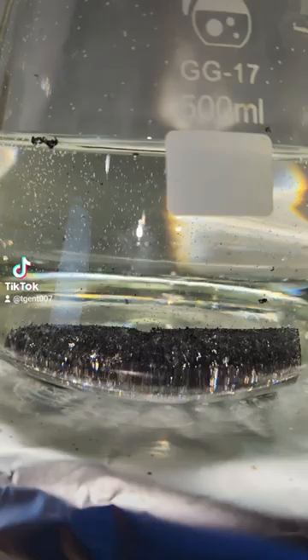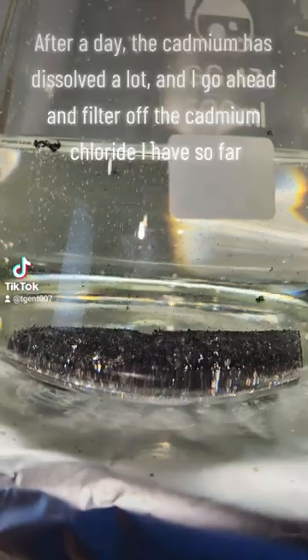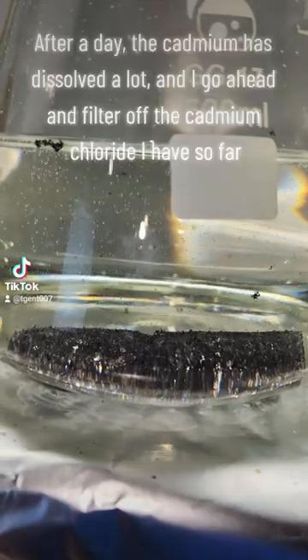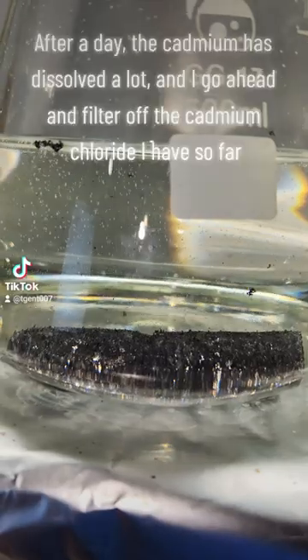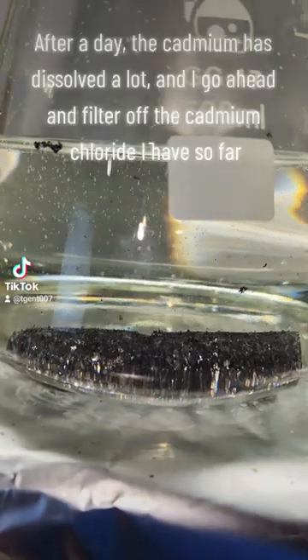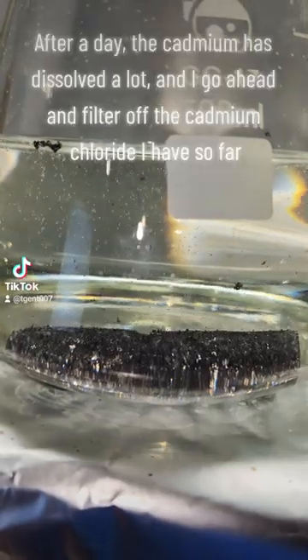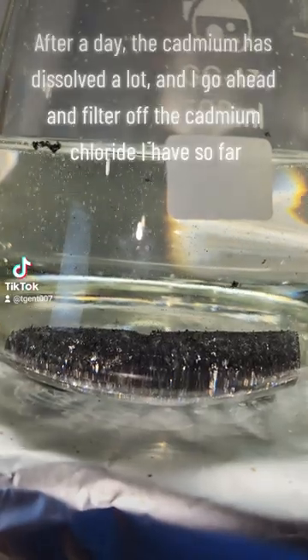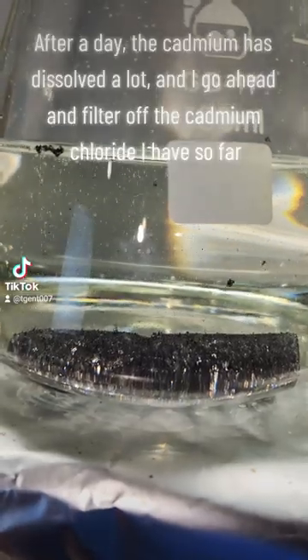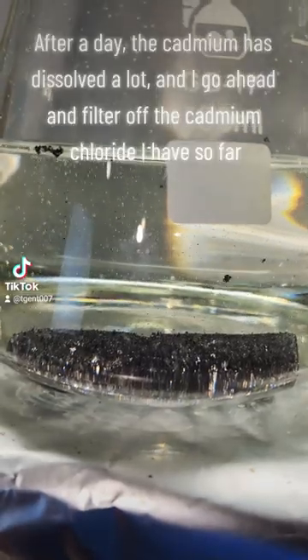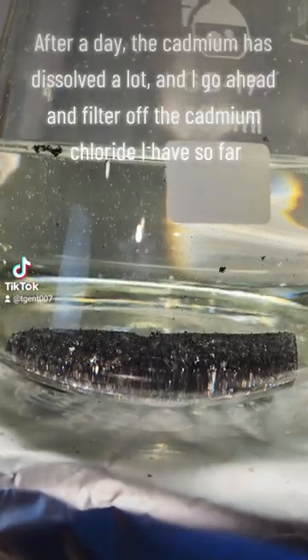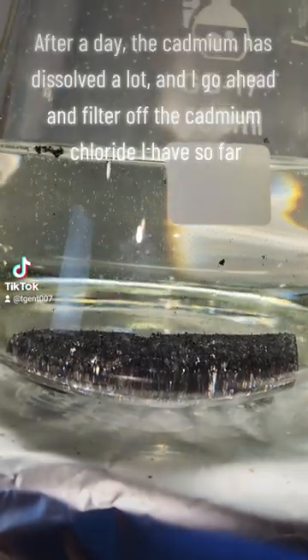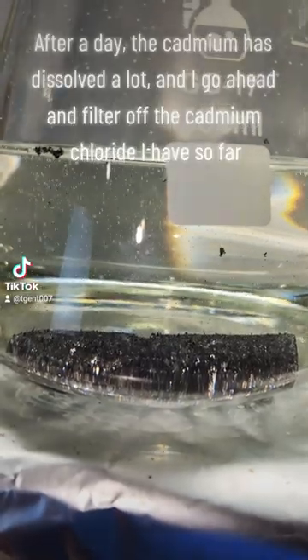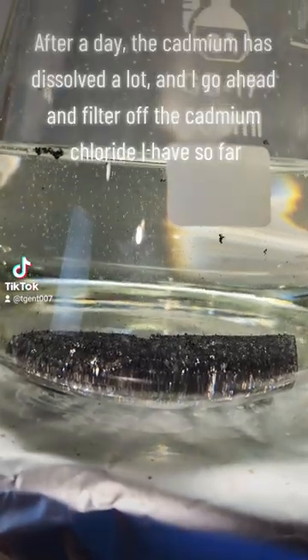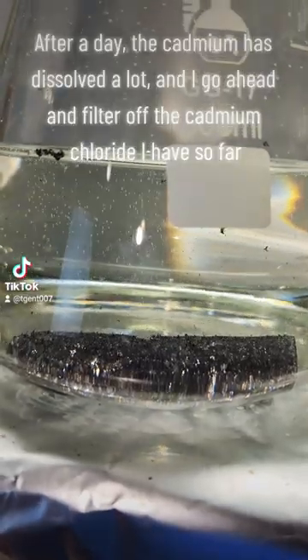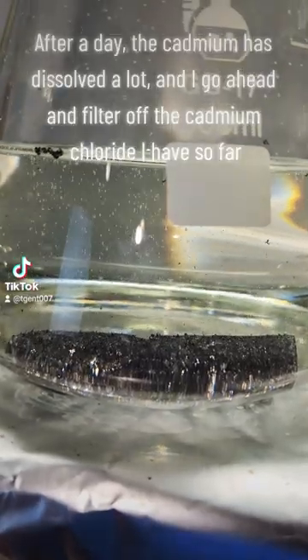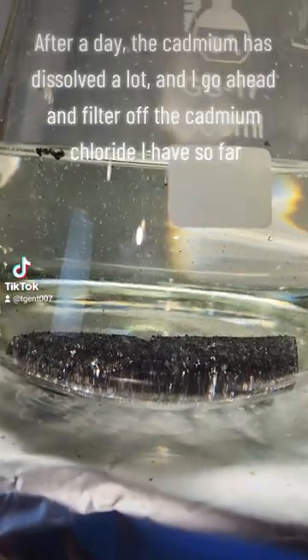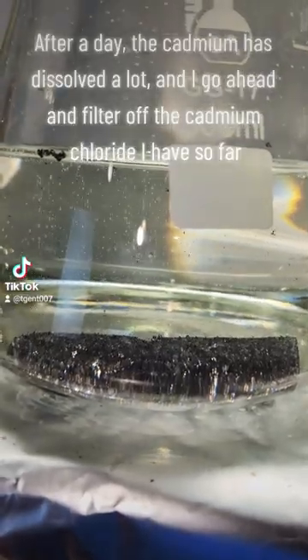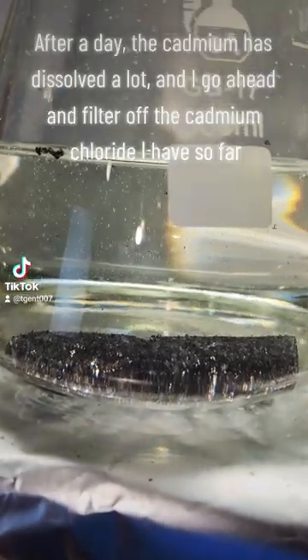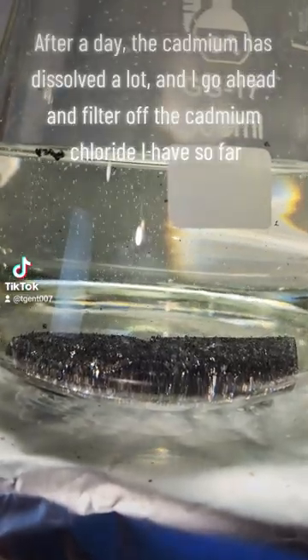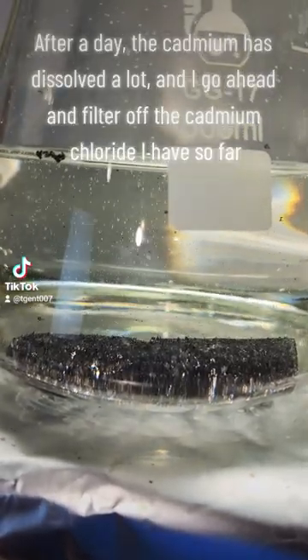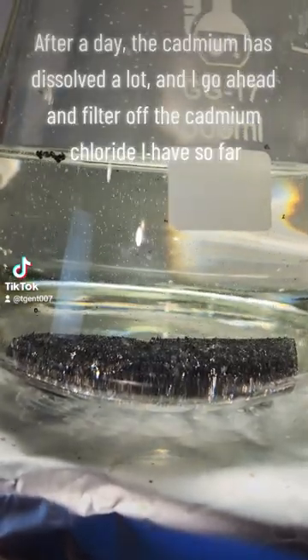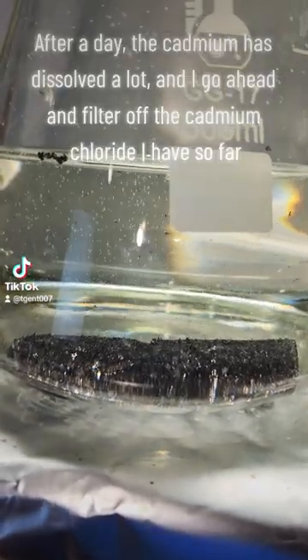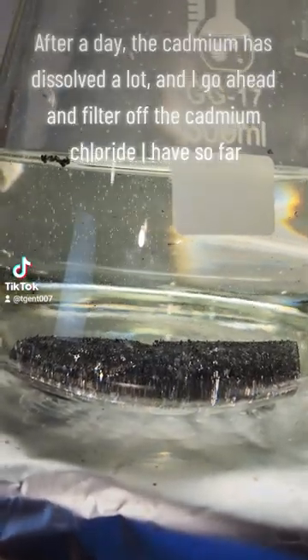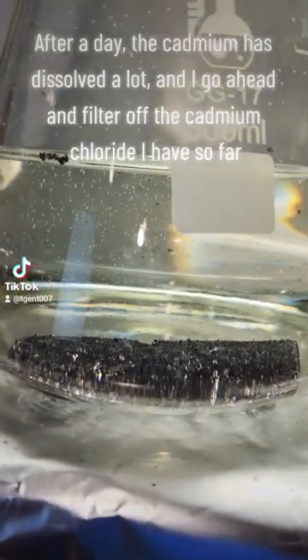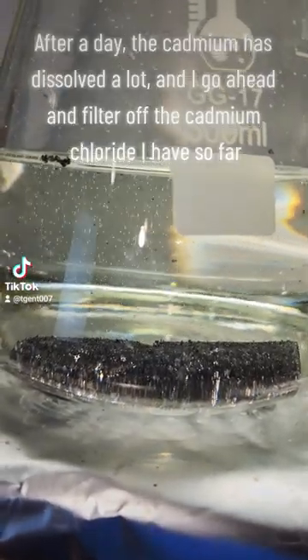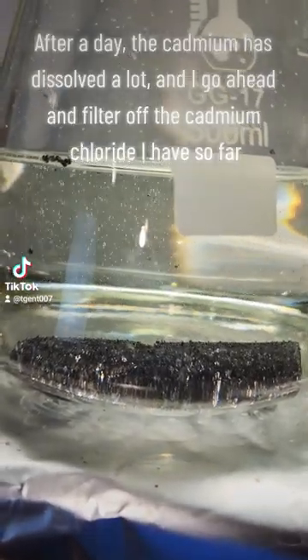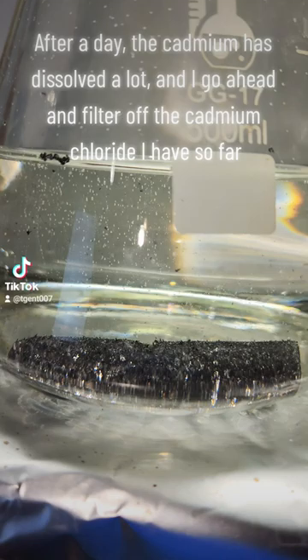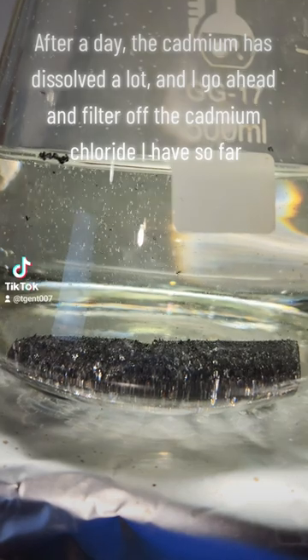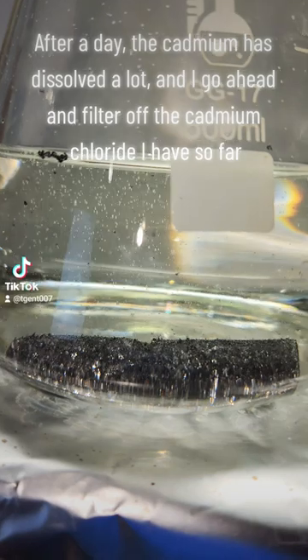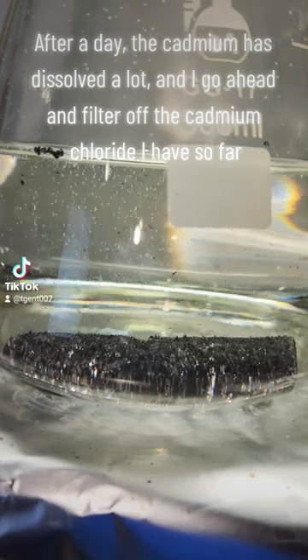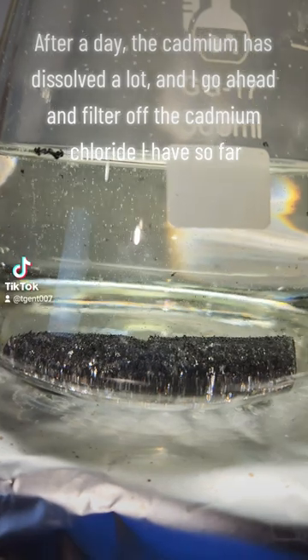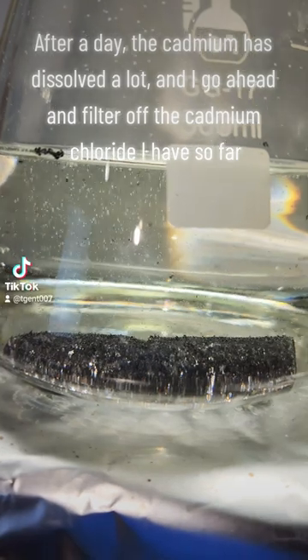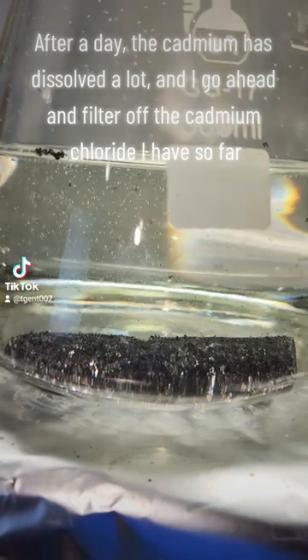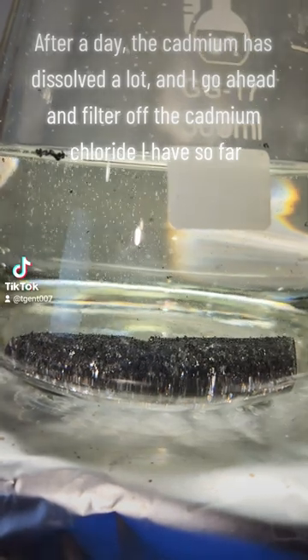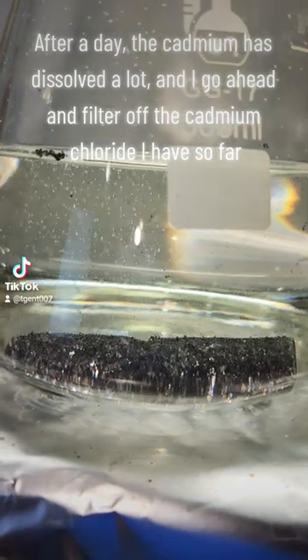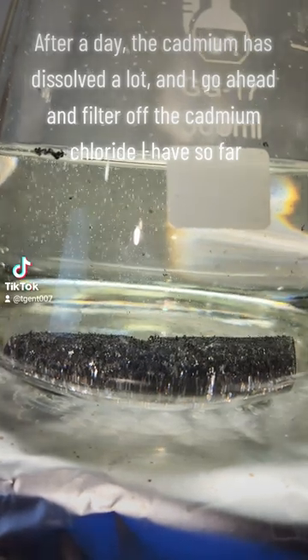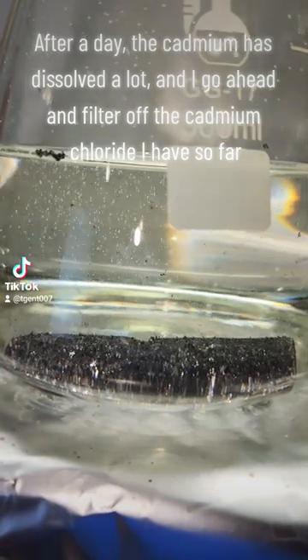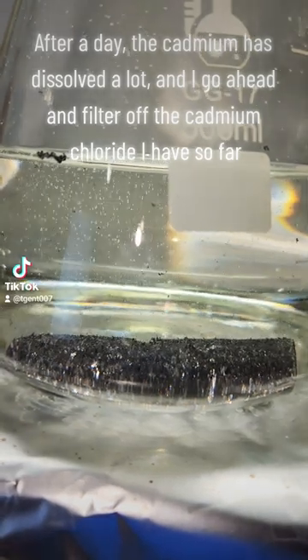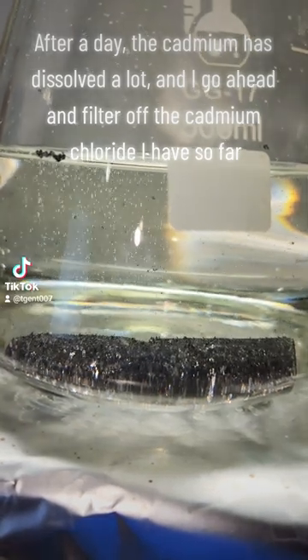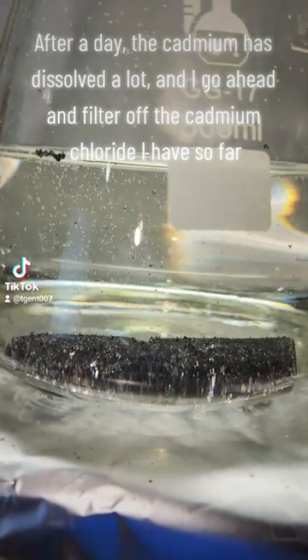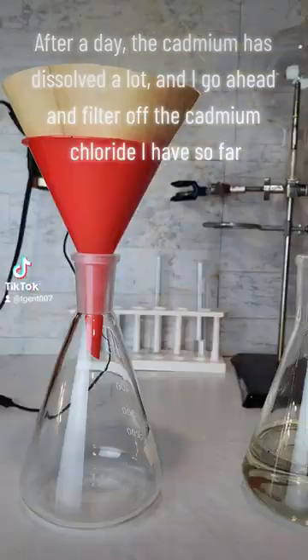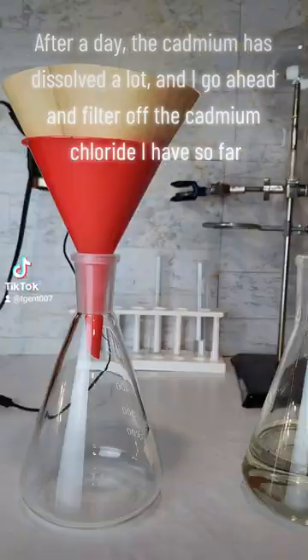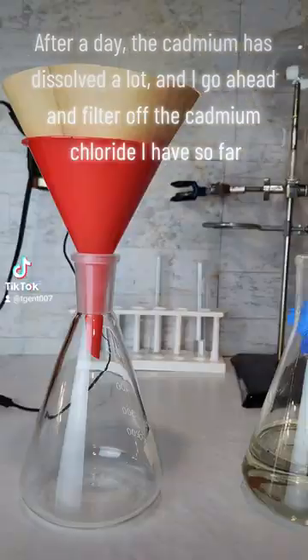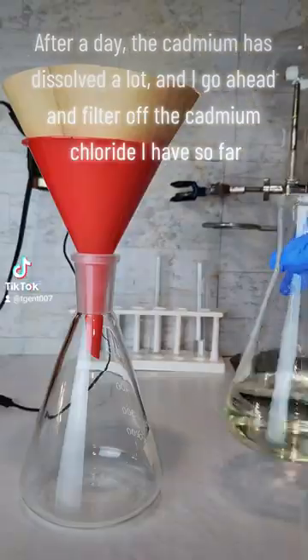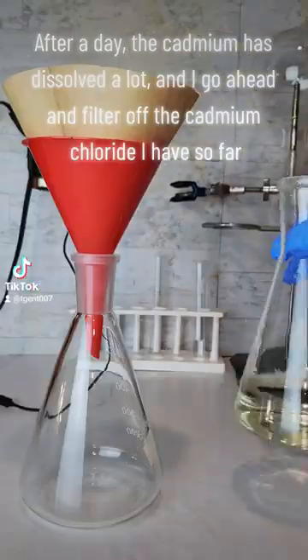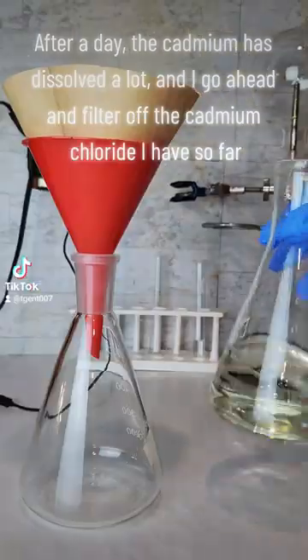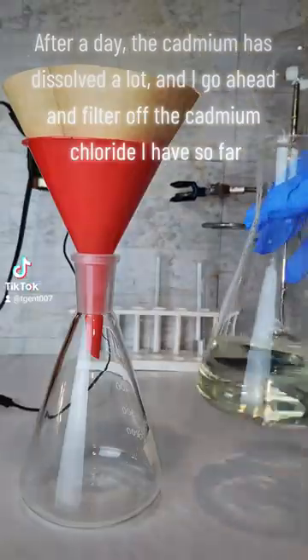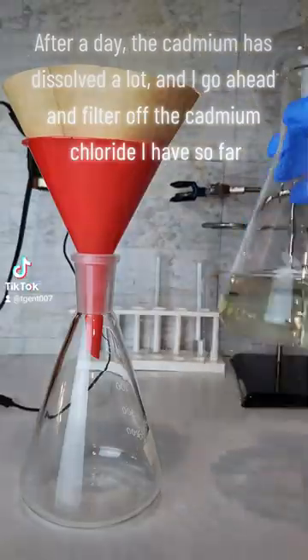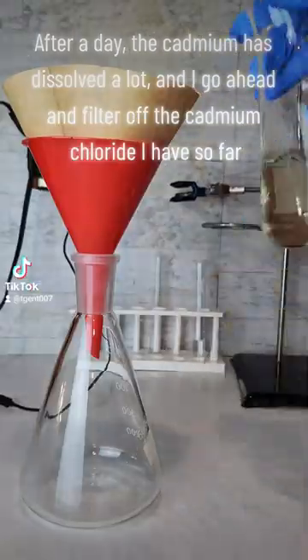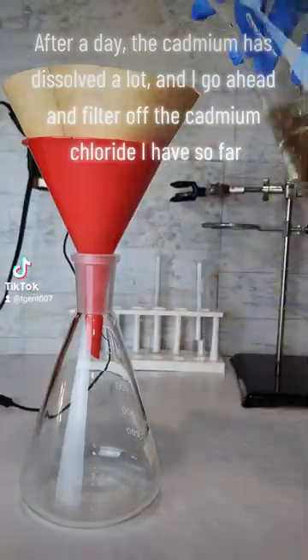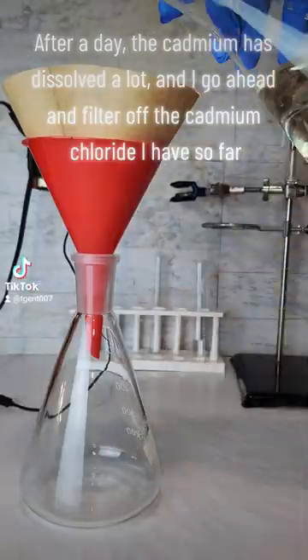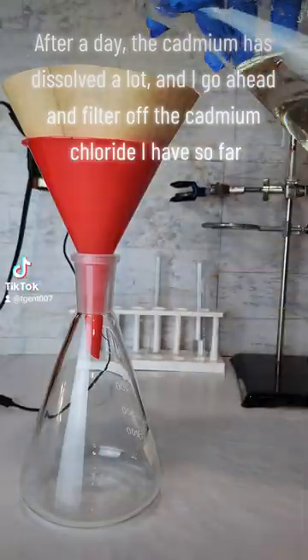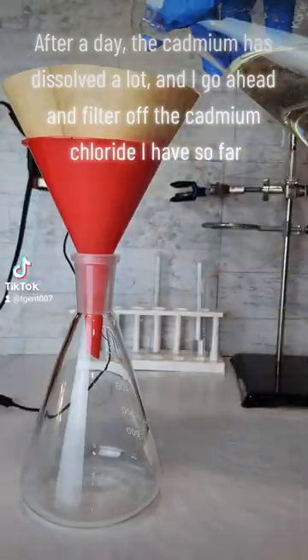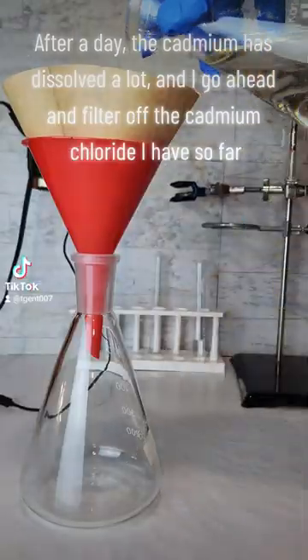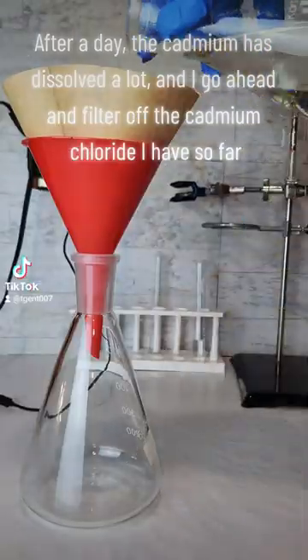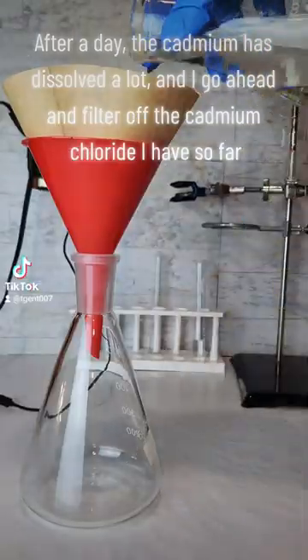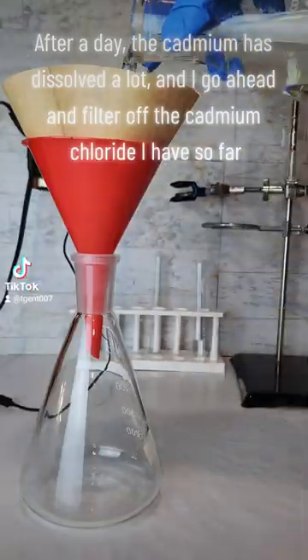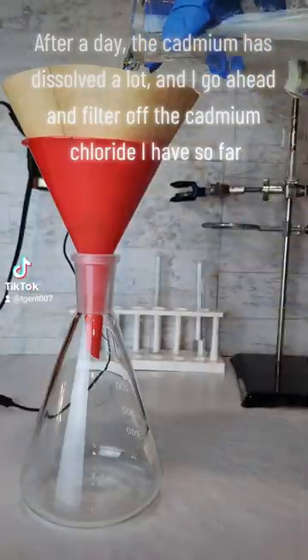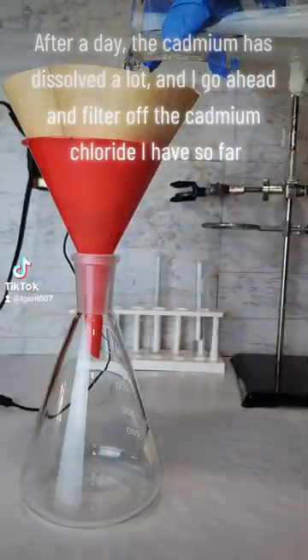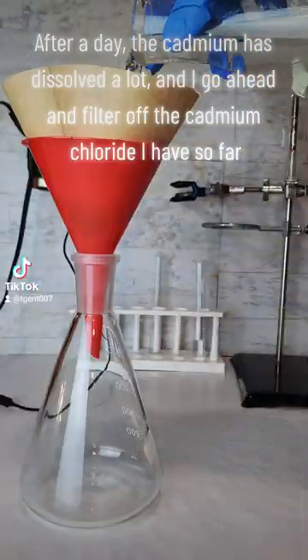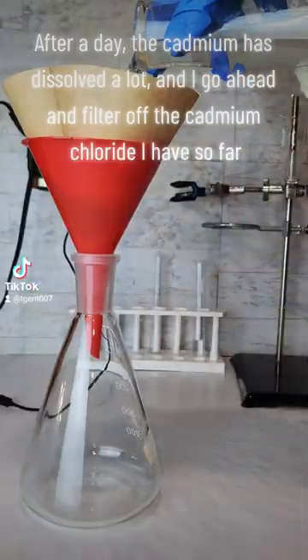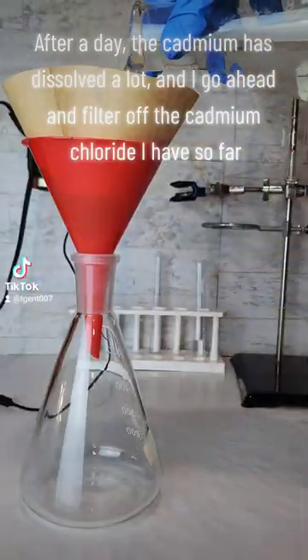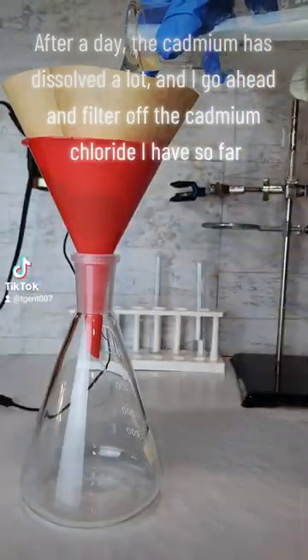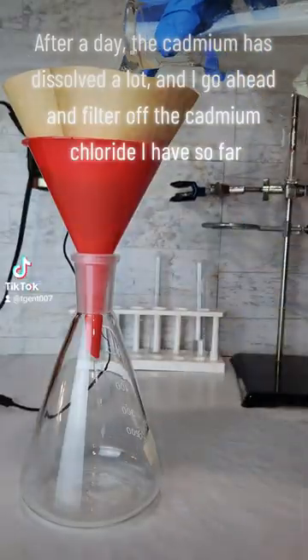After a day, the cadmium has dissolved a lot, and I go ahead and filter off the cadmium chloride I have so far.